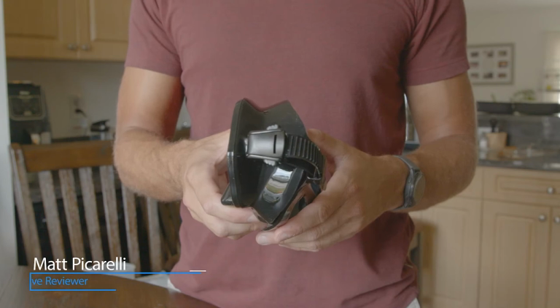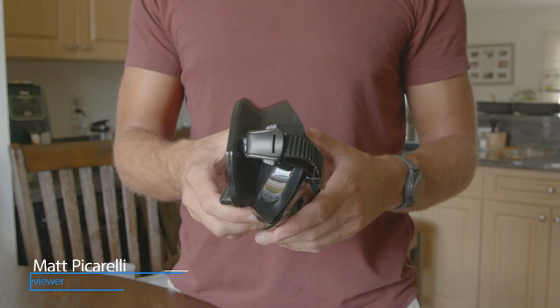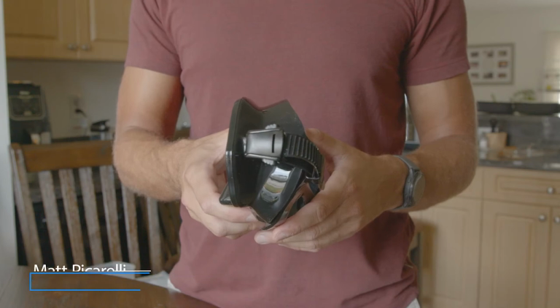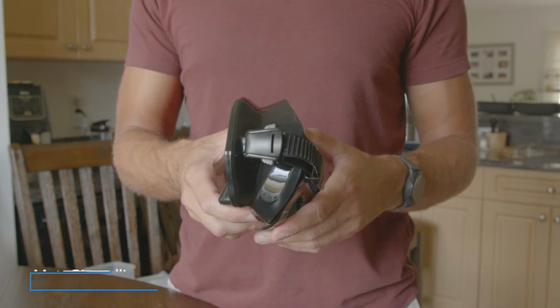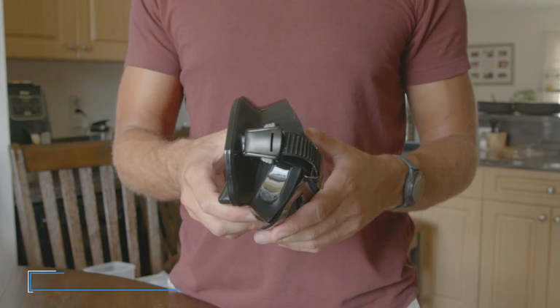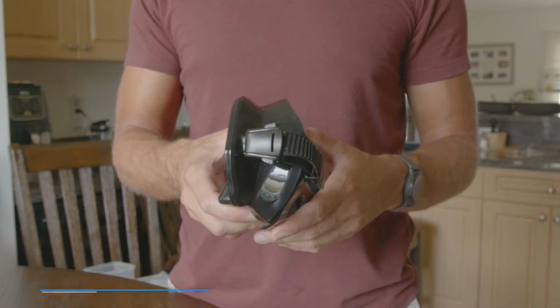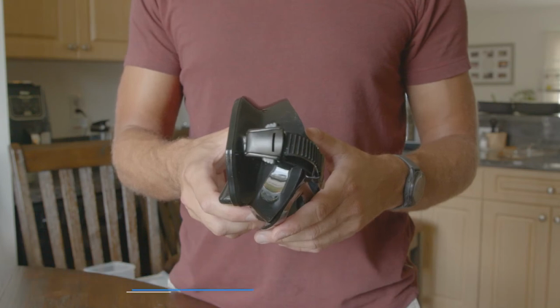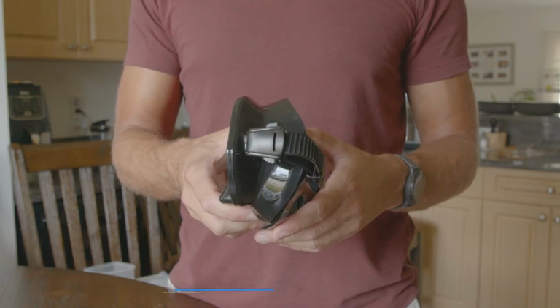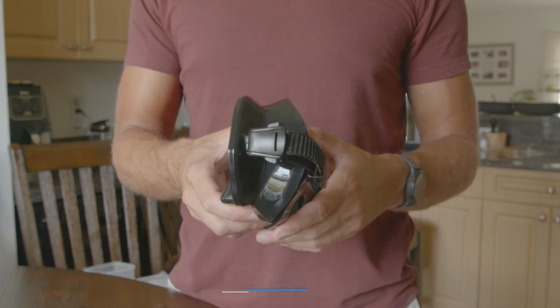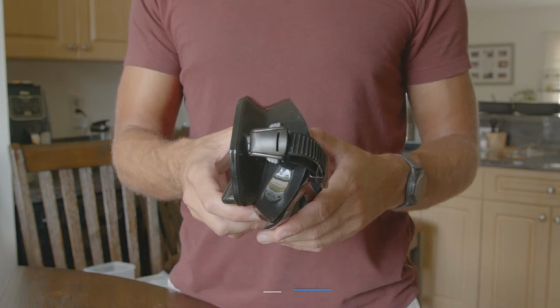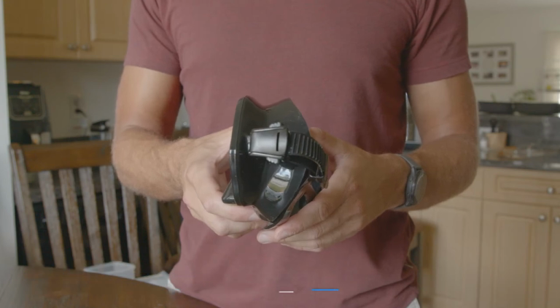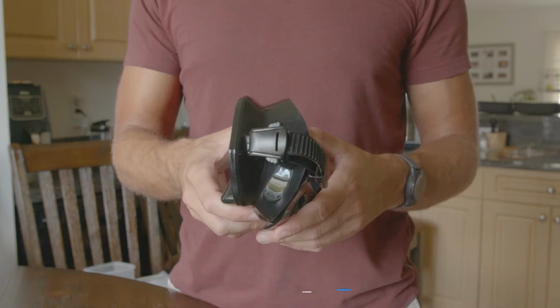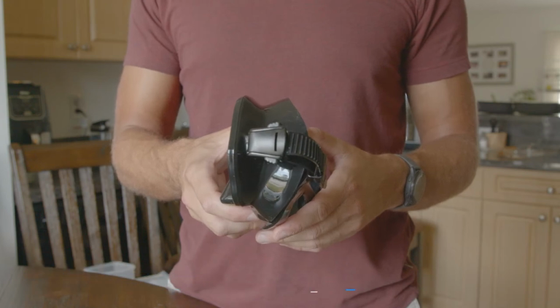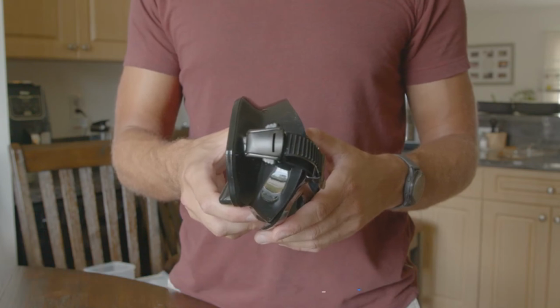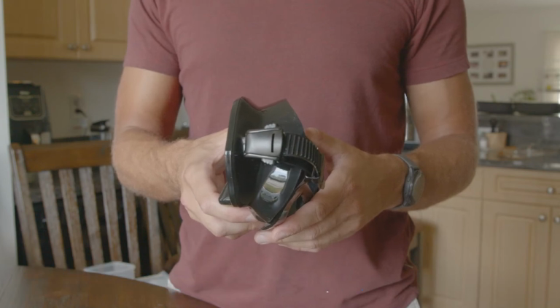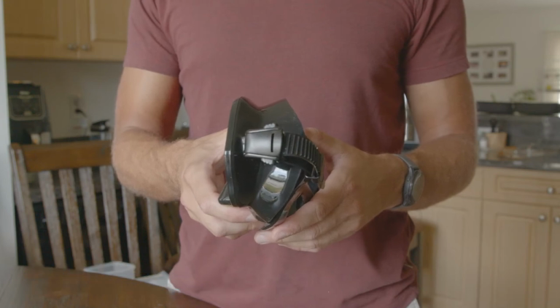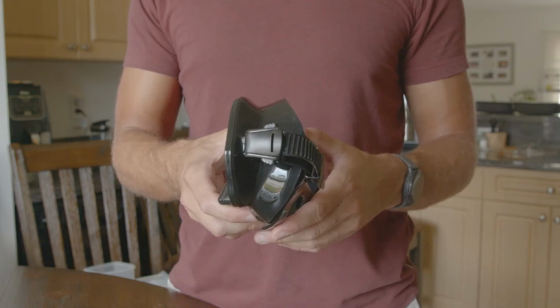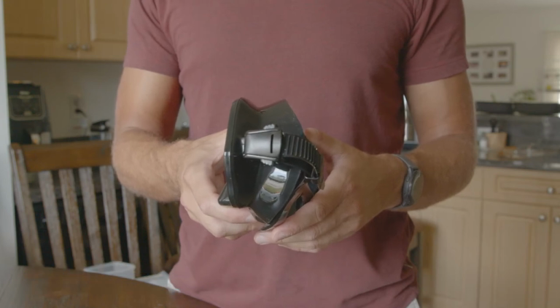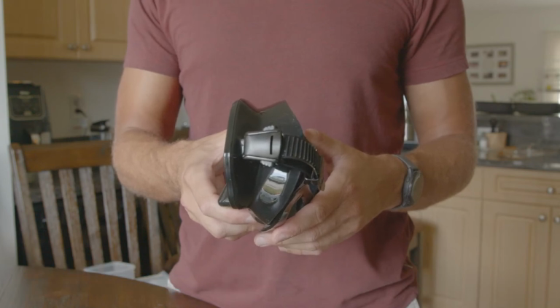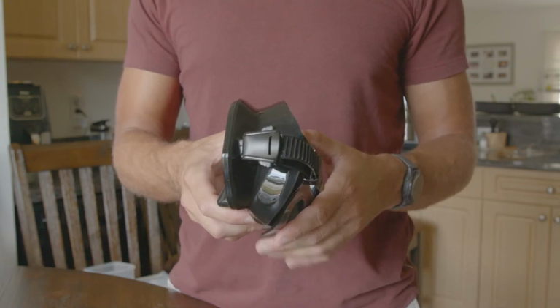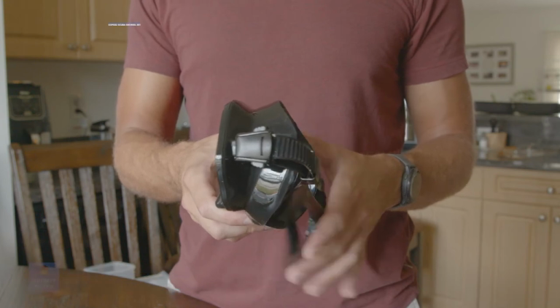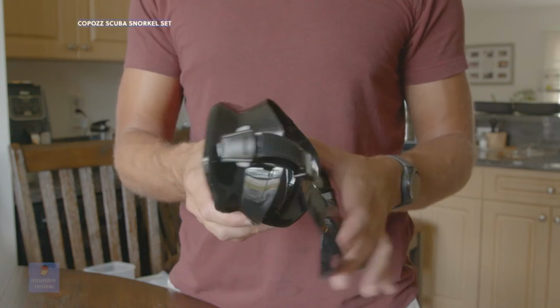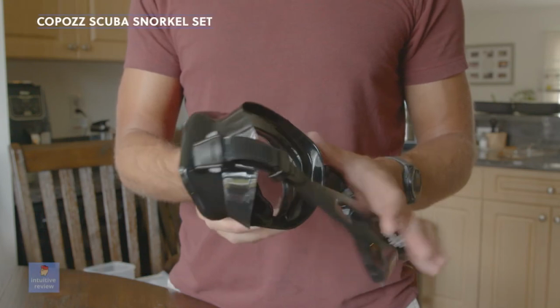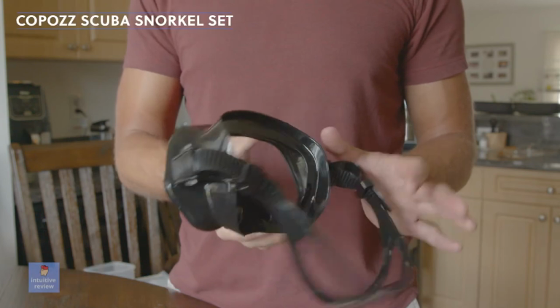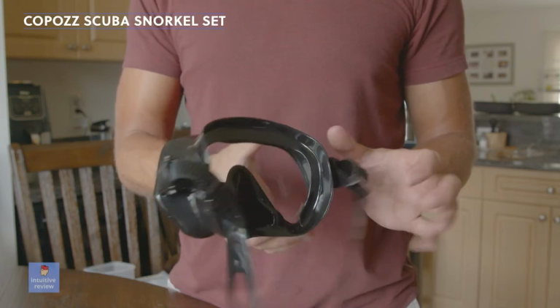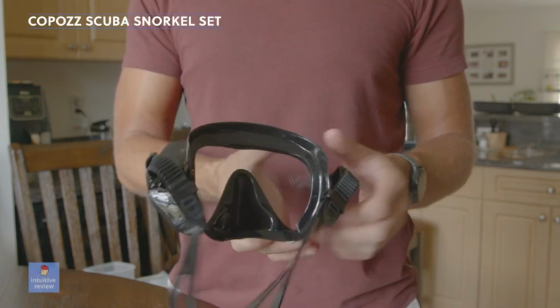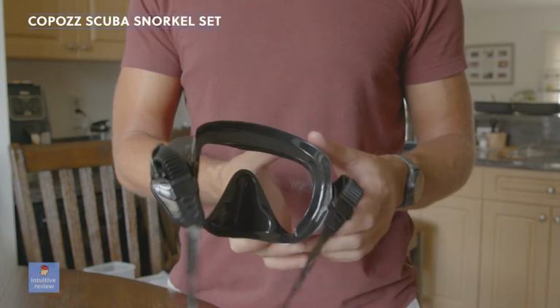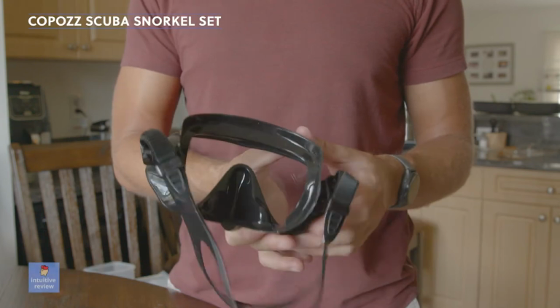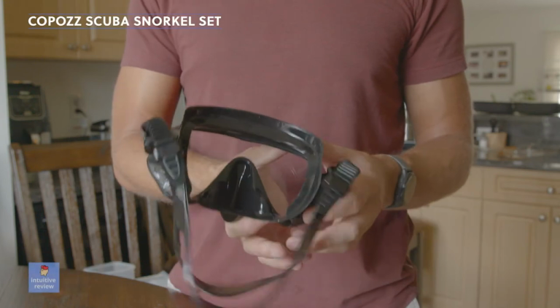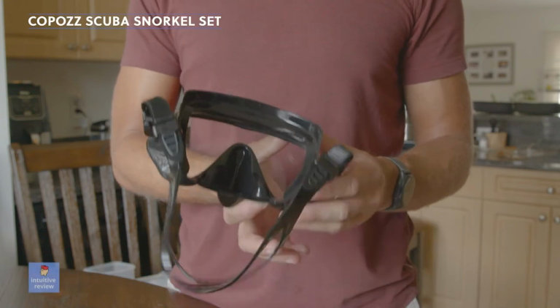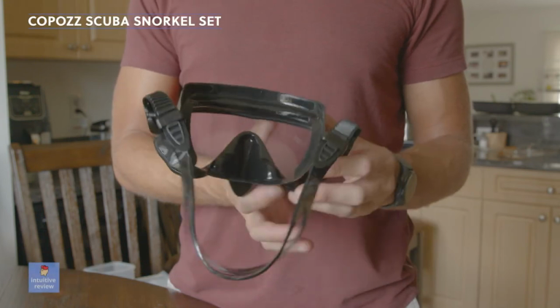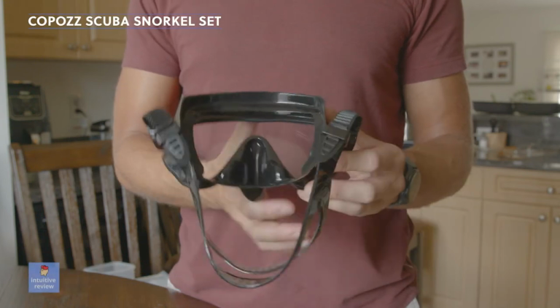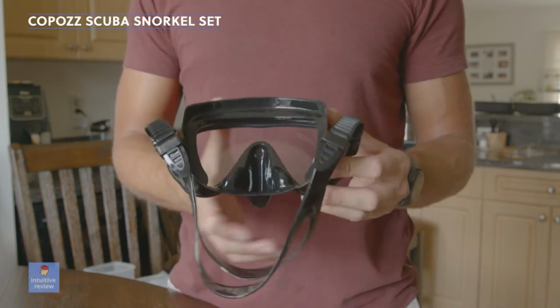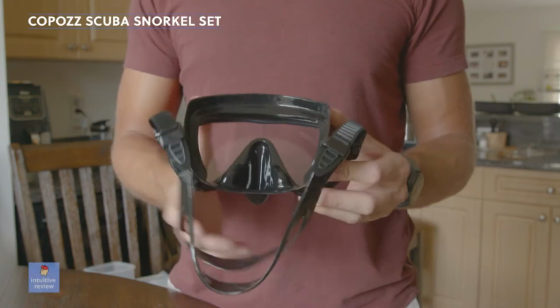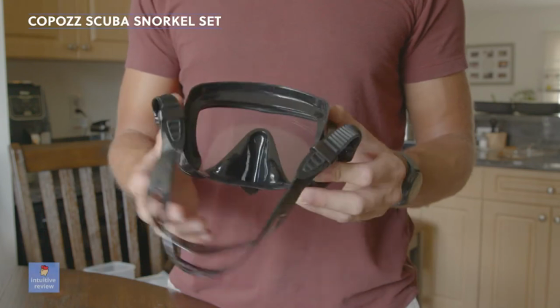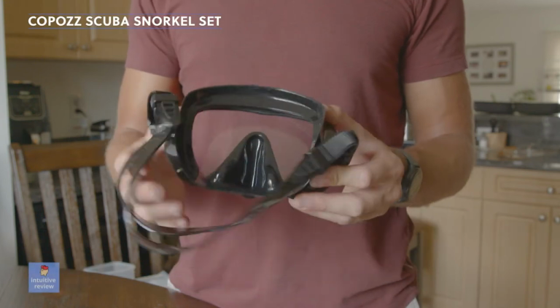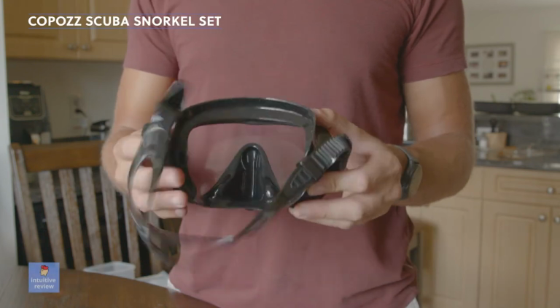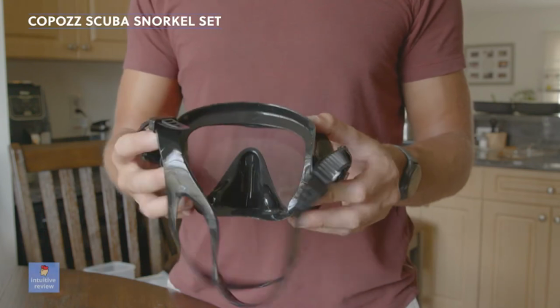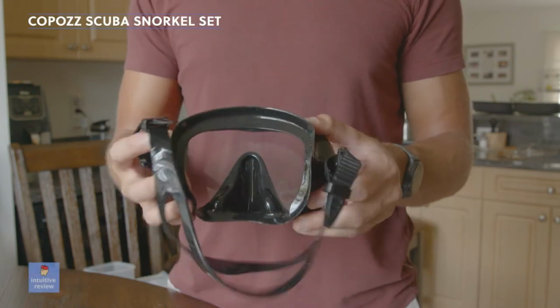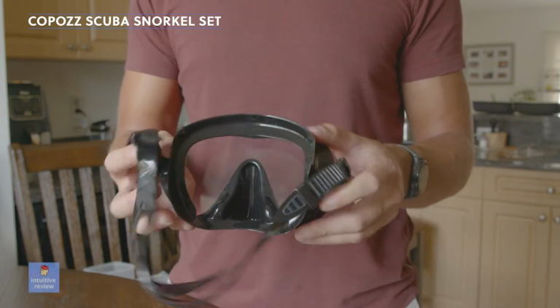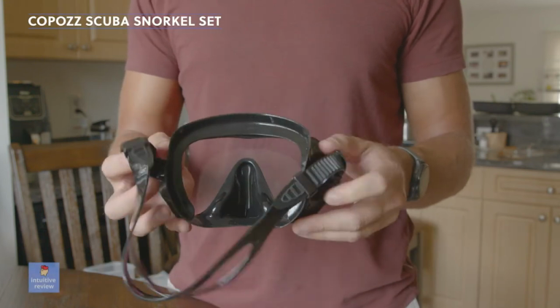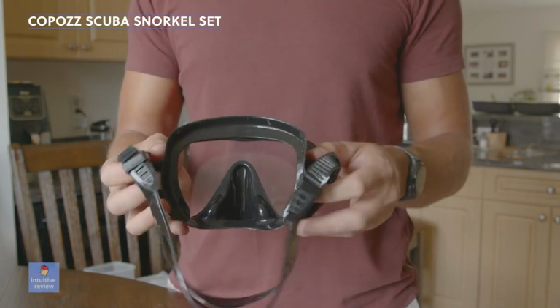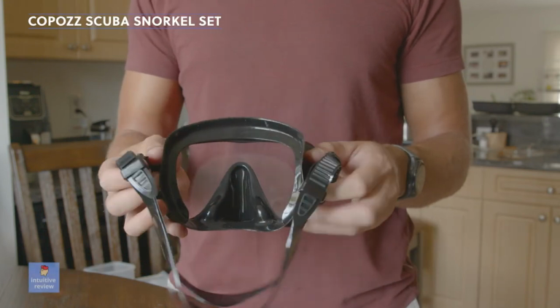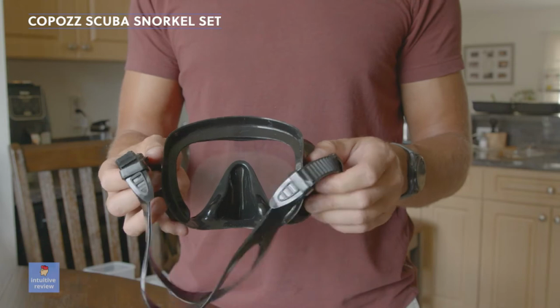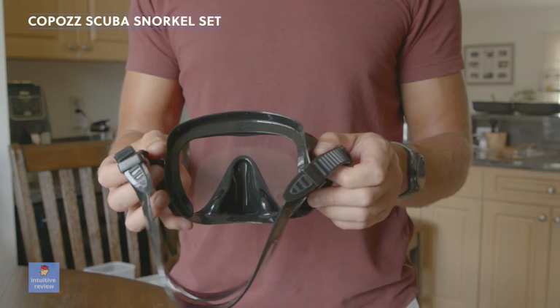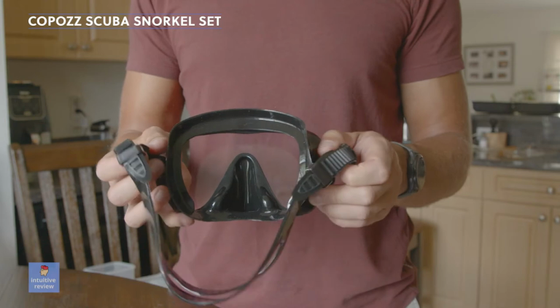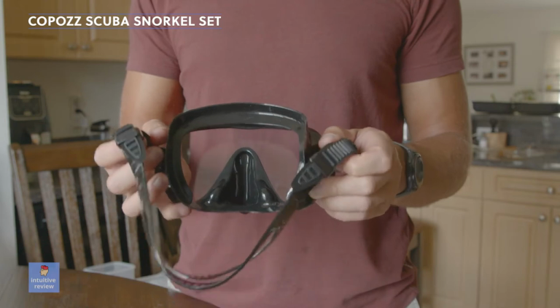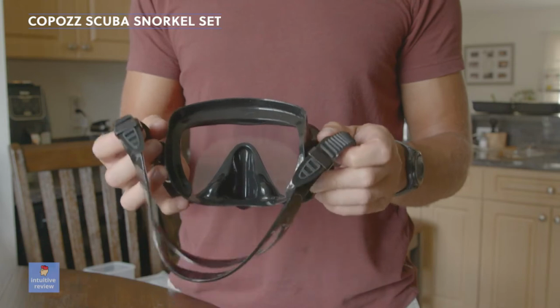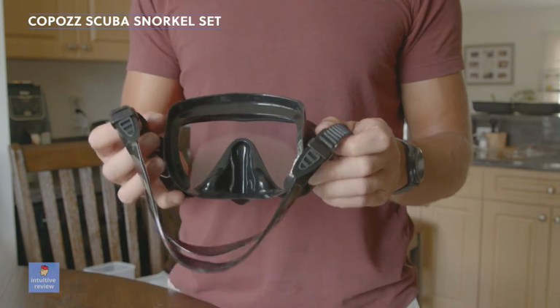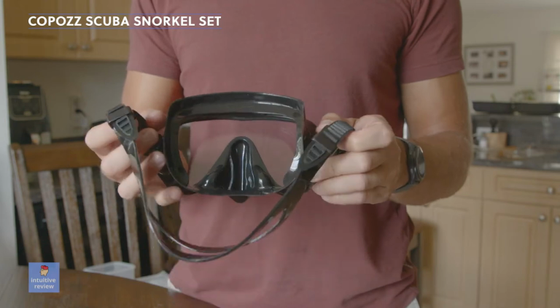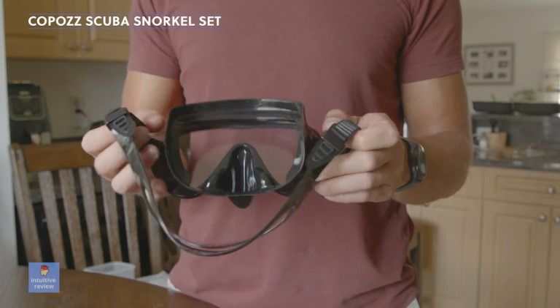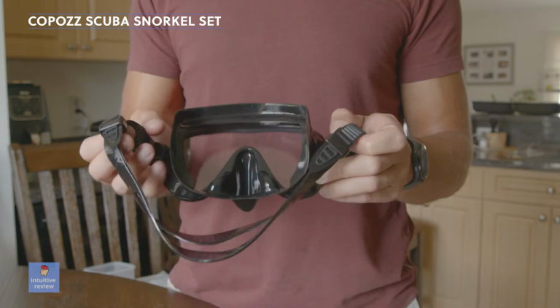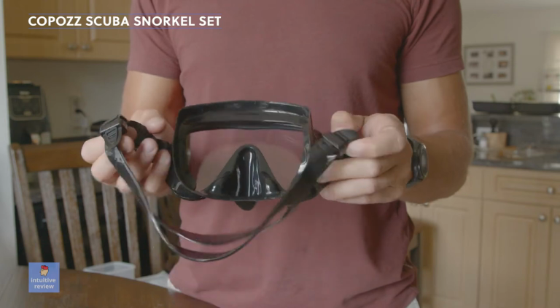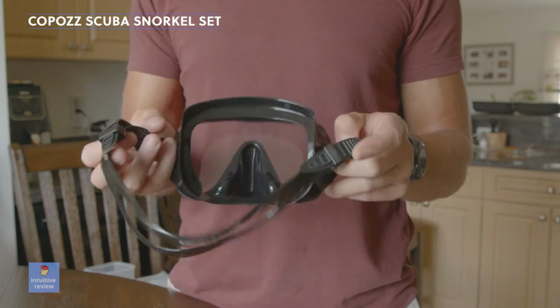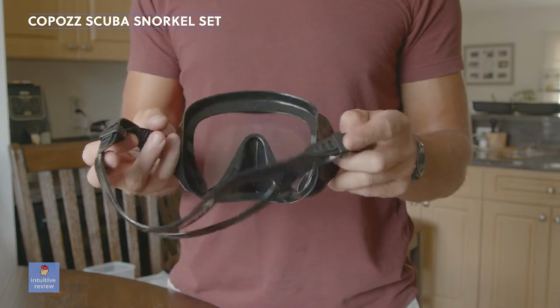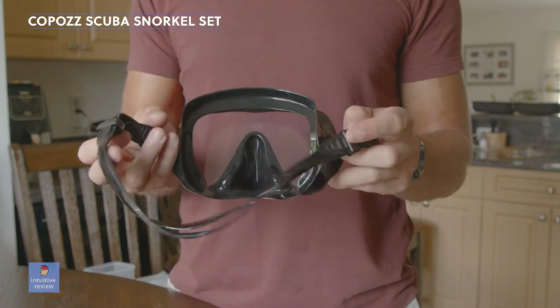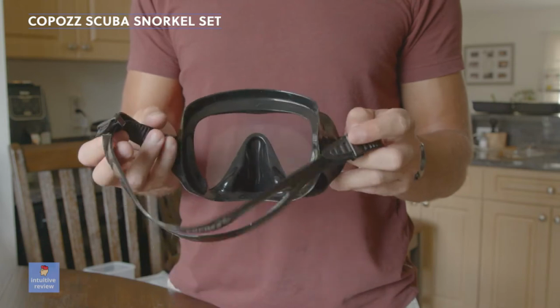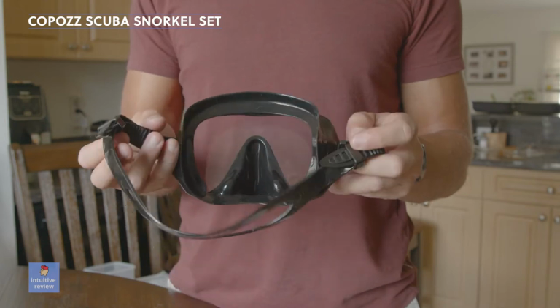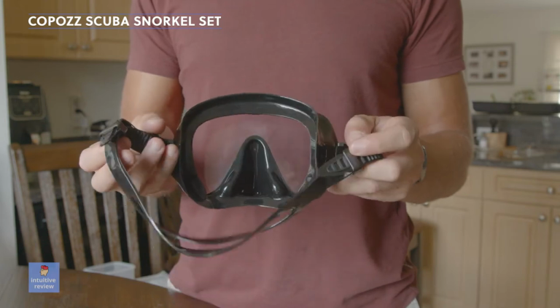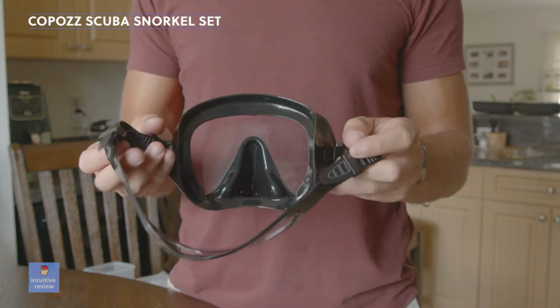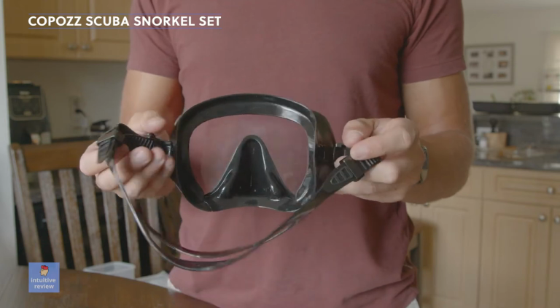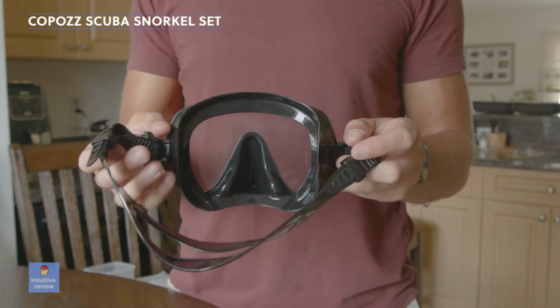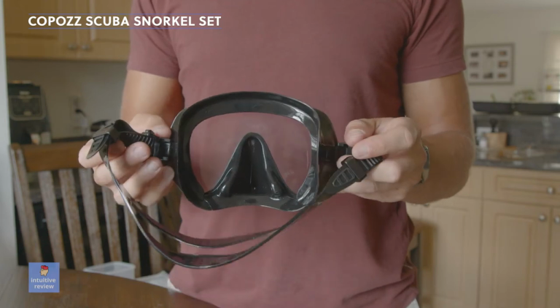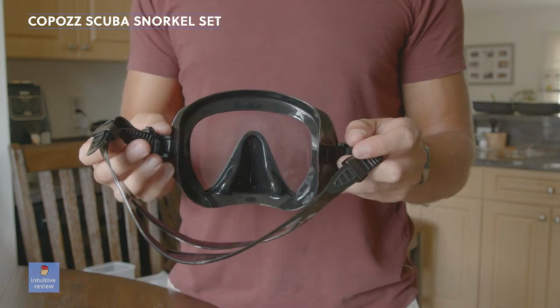The lens is made out of tempered glass, which is shatter resistant. The goggles have an adjustable headband so anyone can wear them.